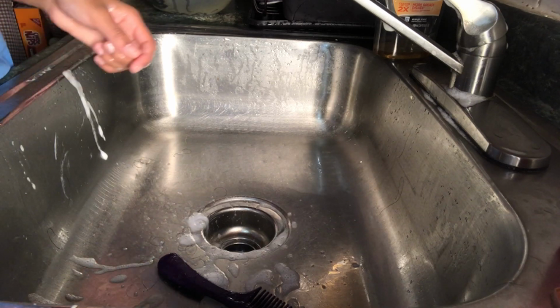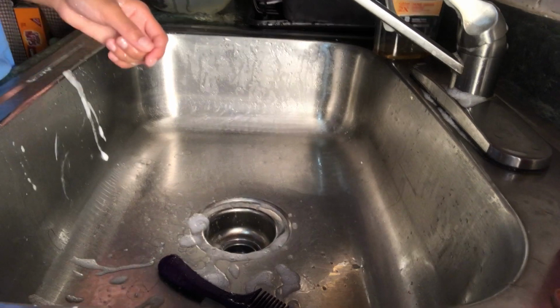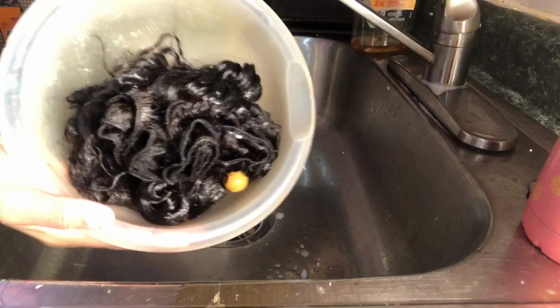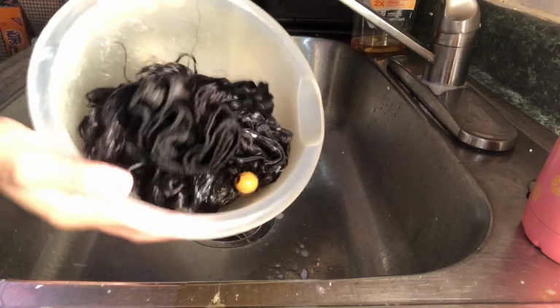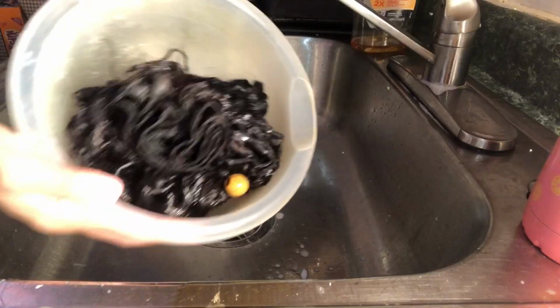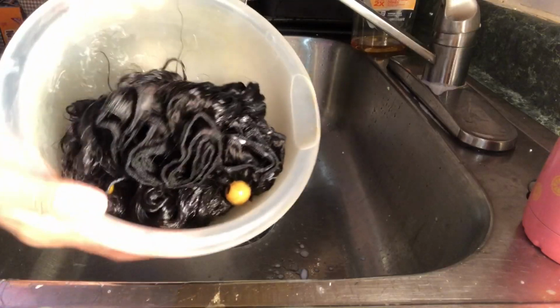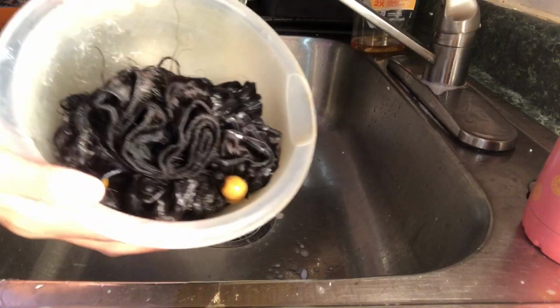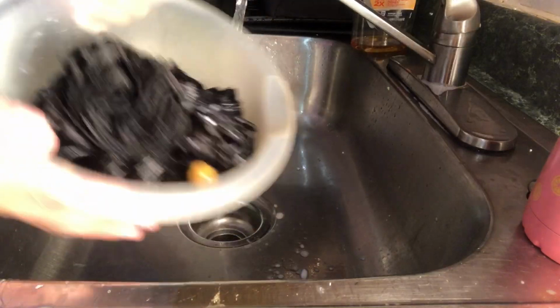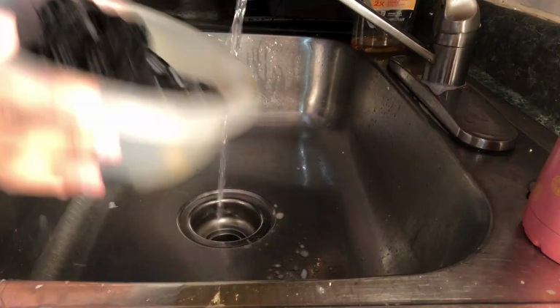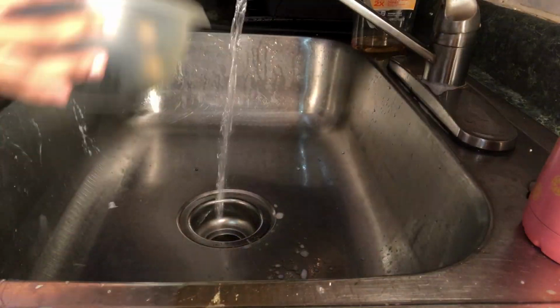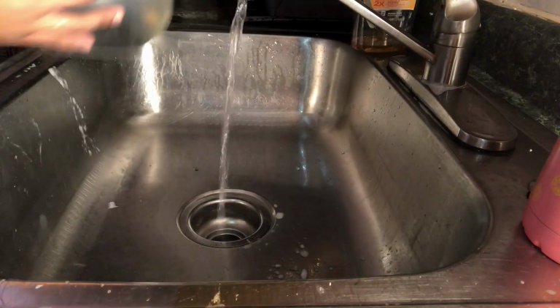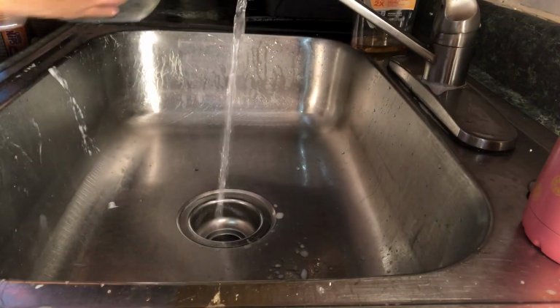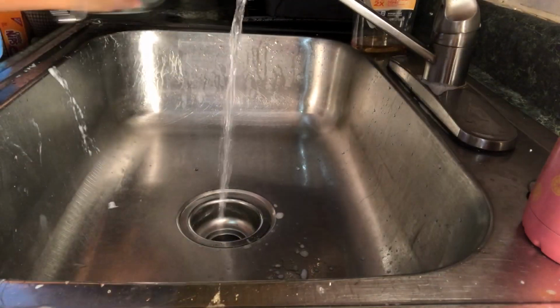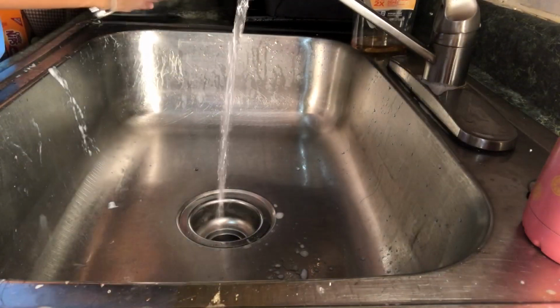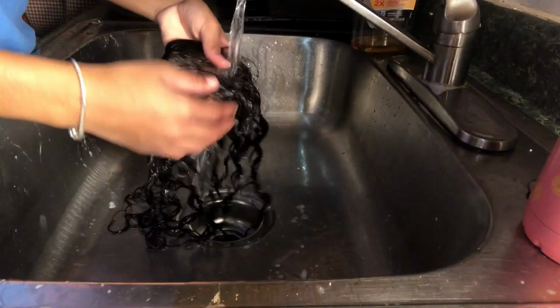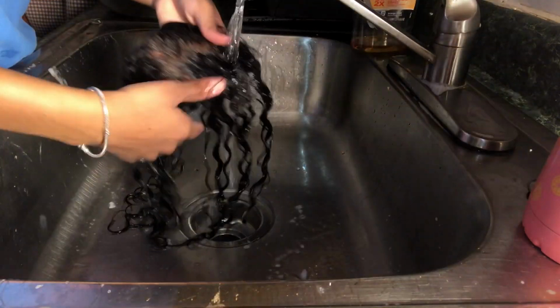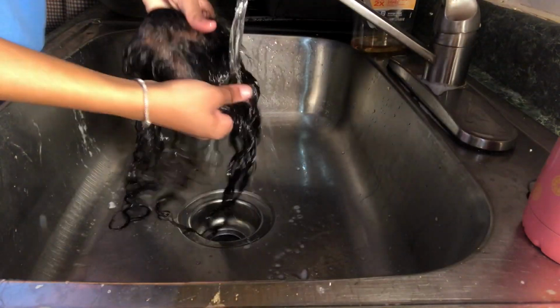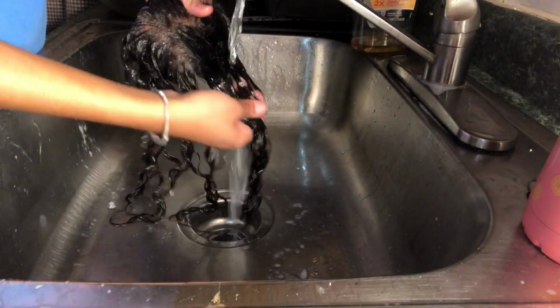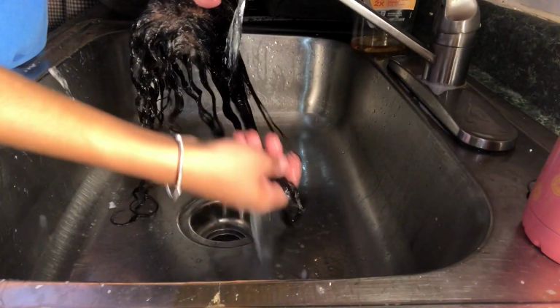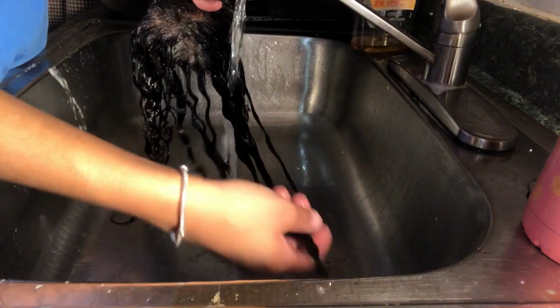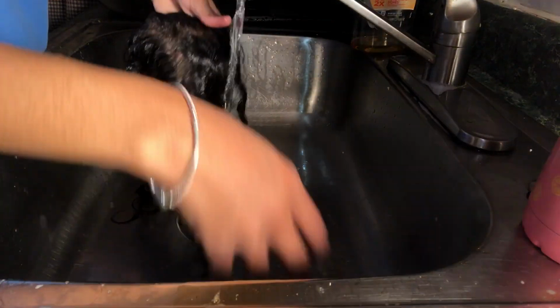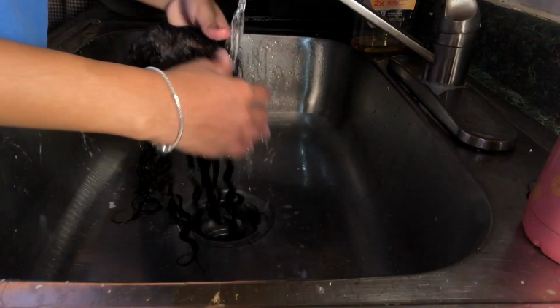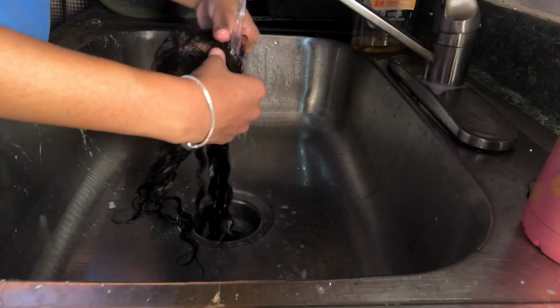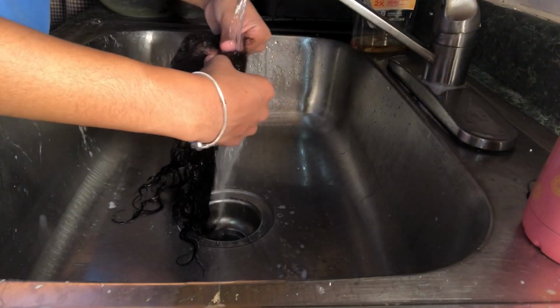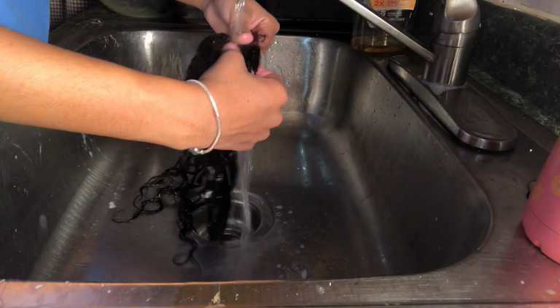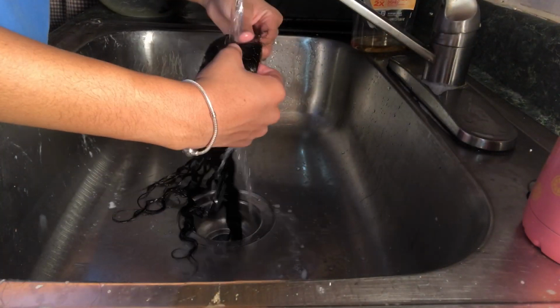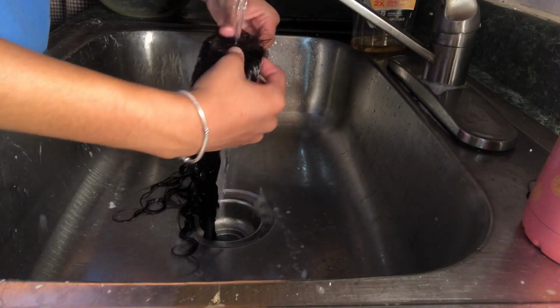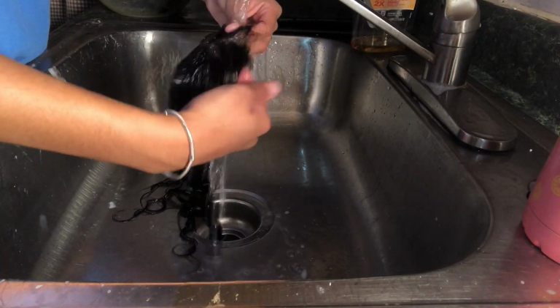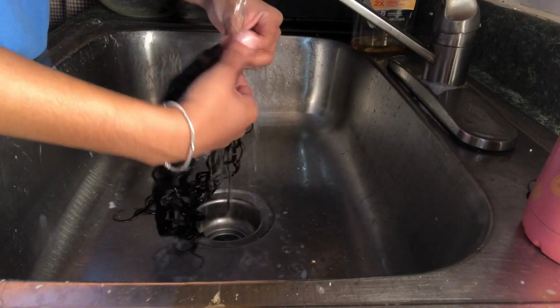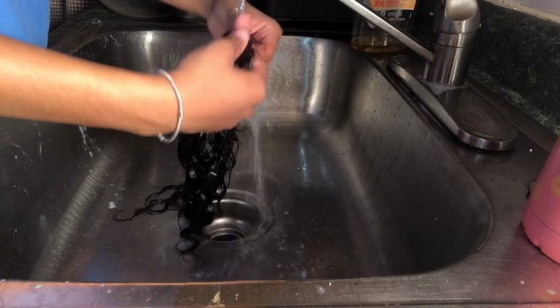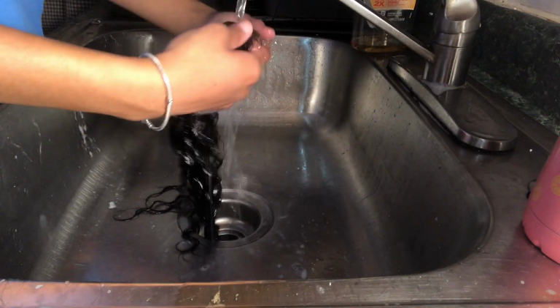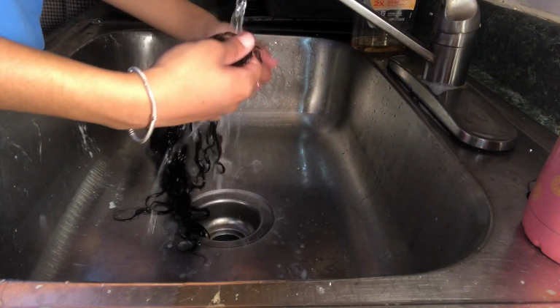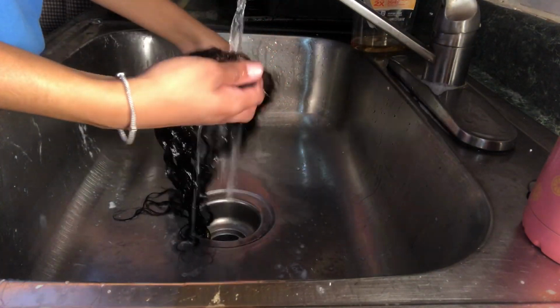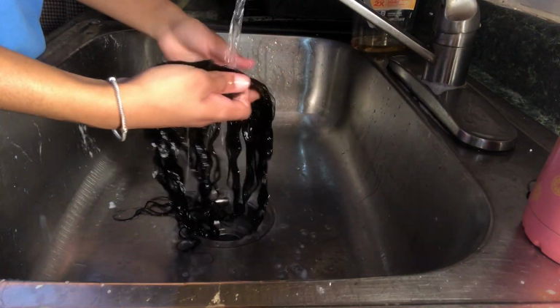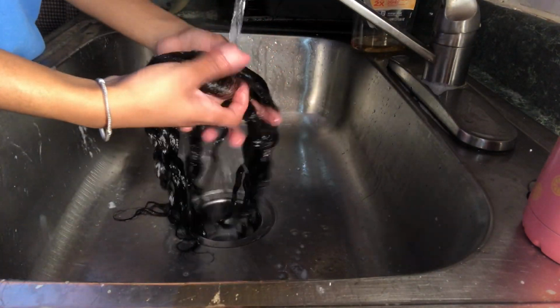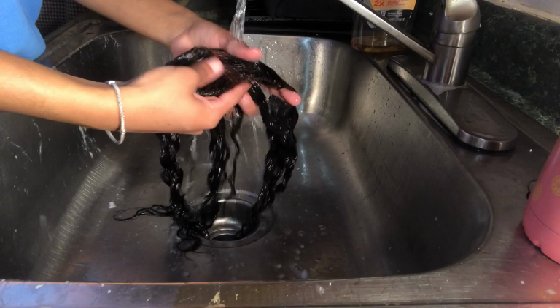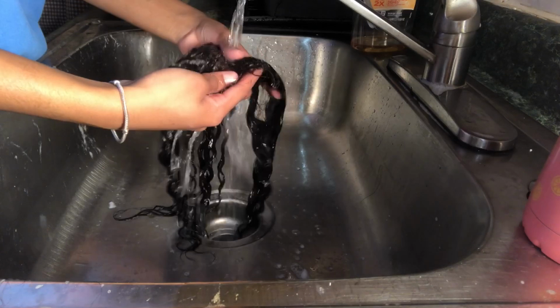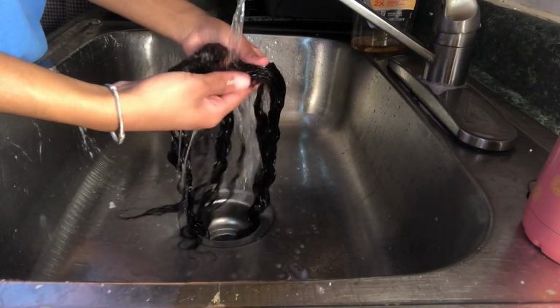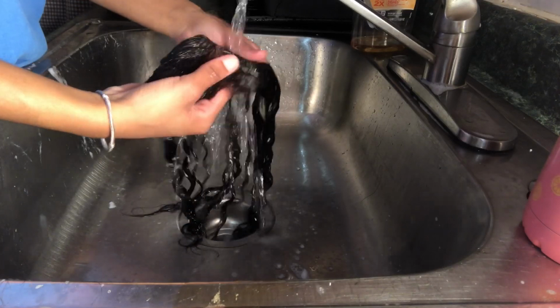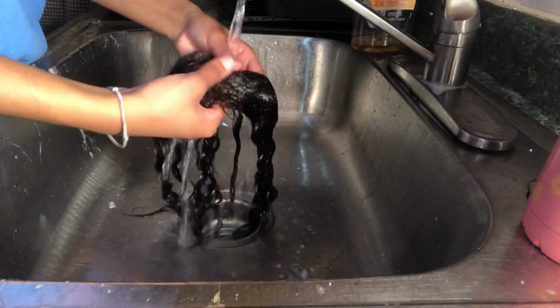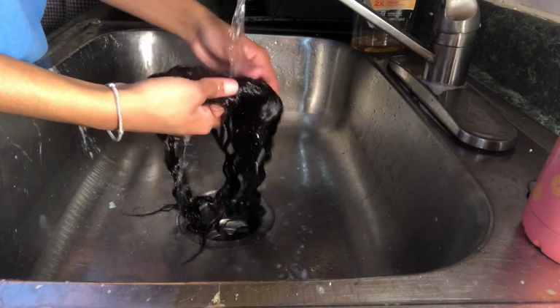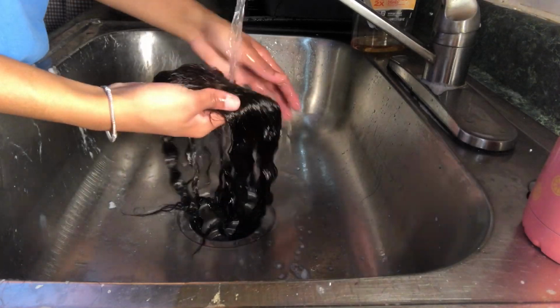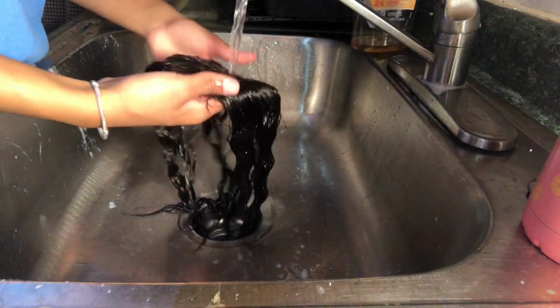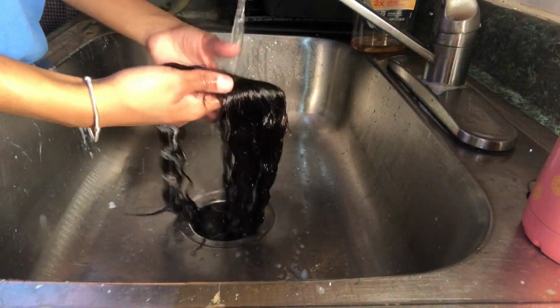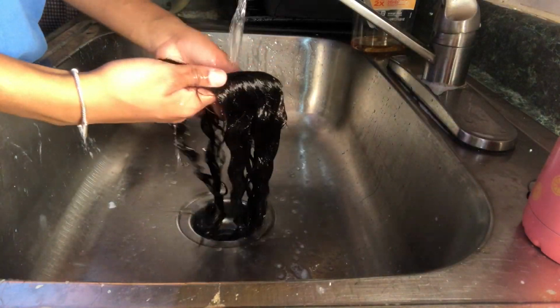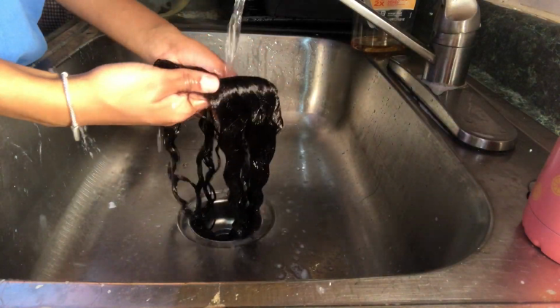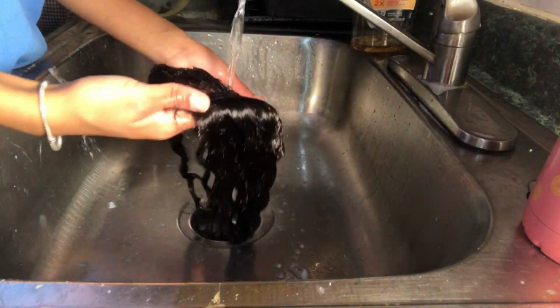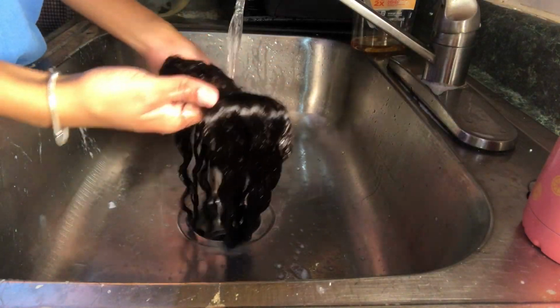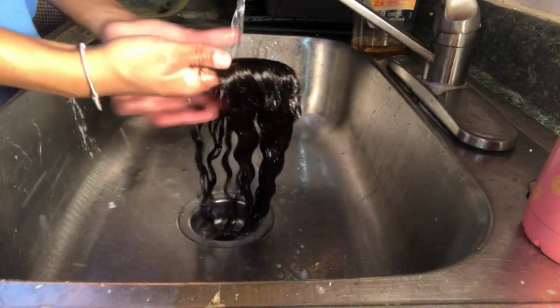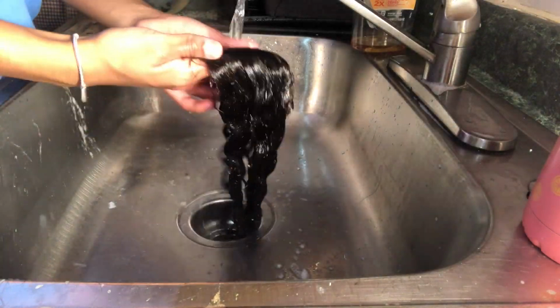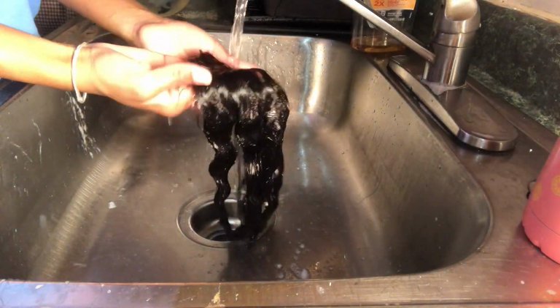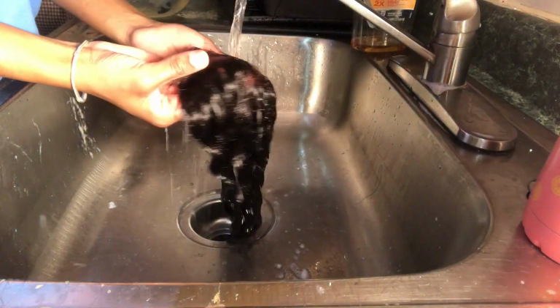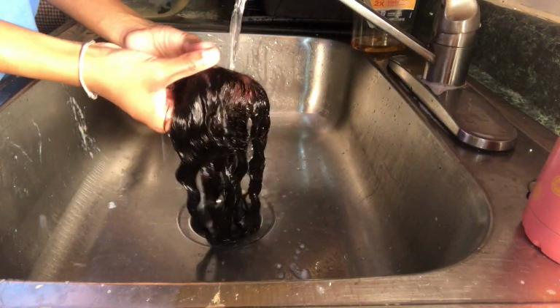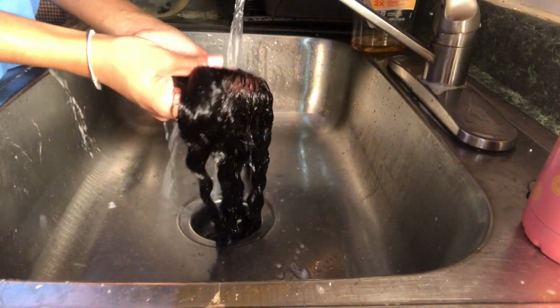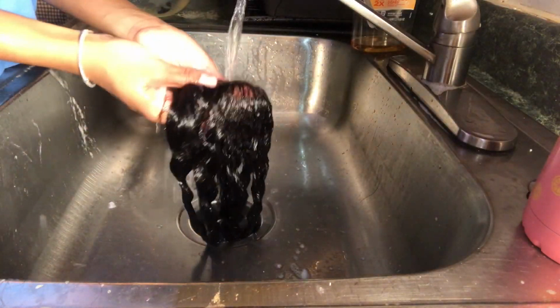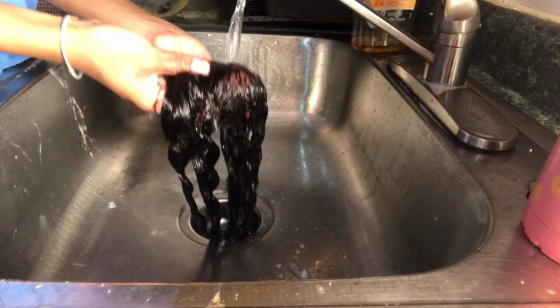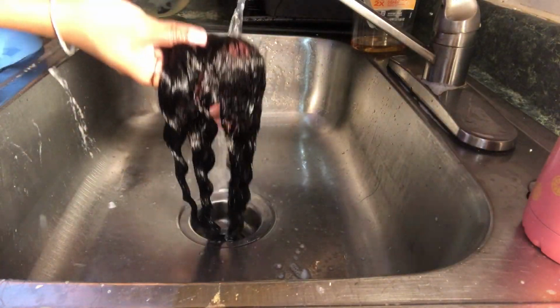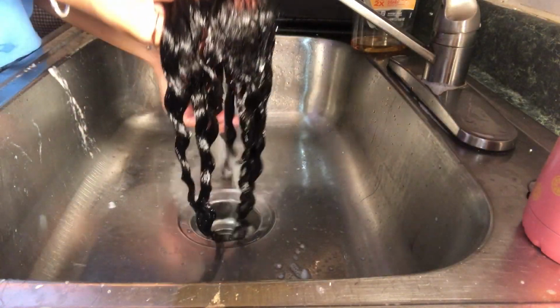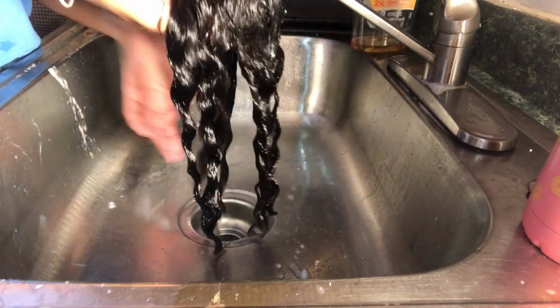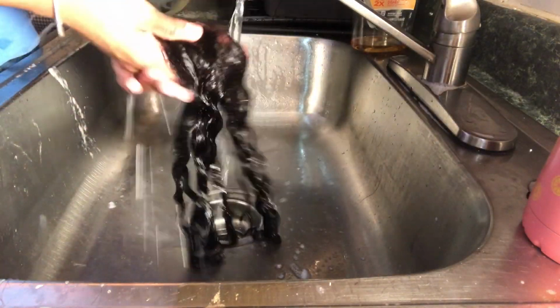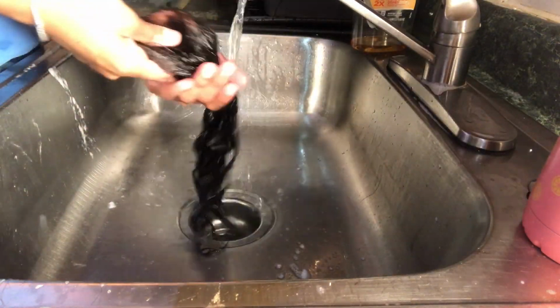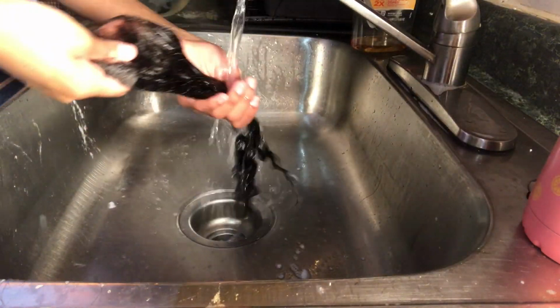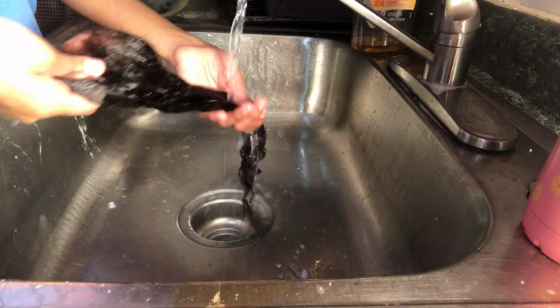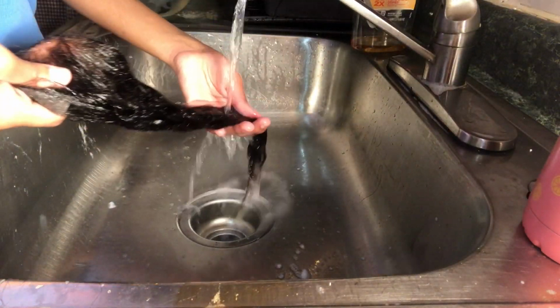Now that I let the conditioner sit in my hair, I'm just going to wash it out now, and you want to do this with warm water.